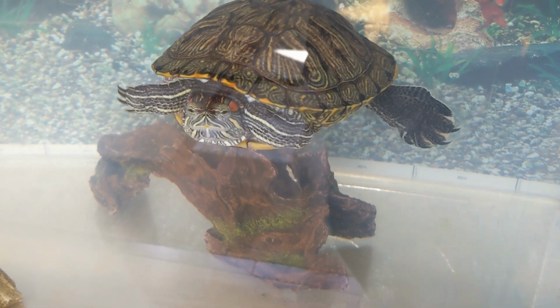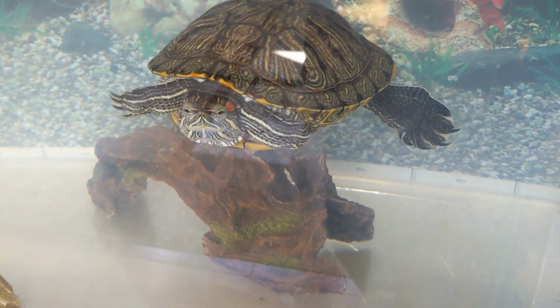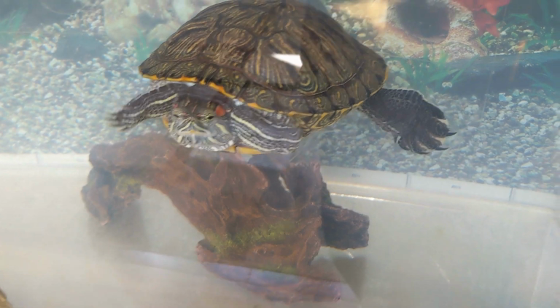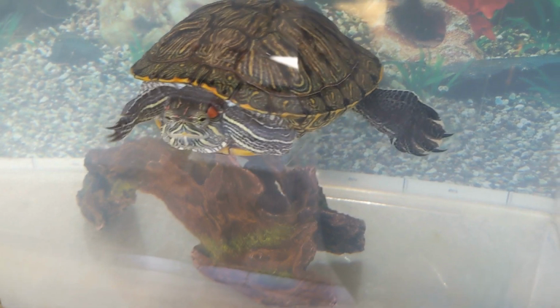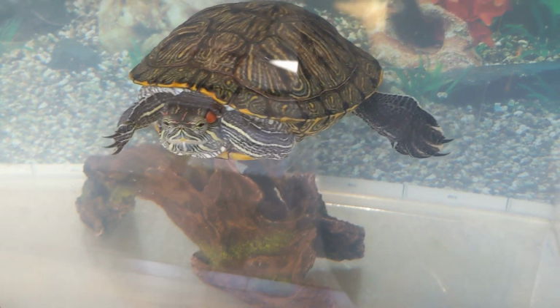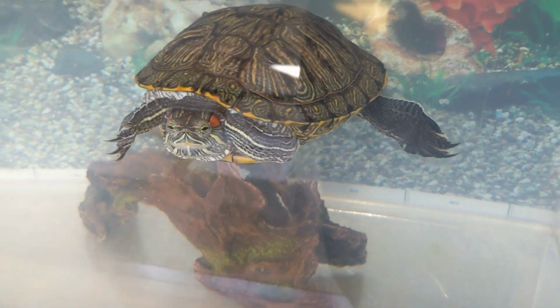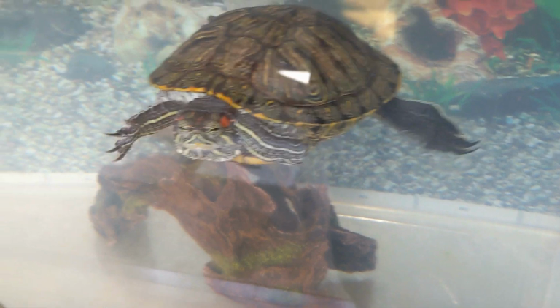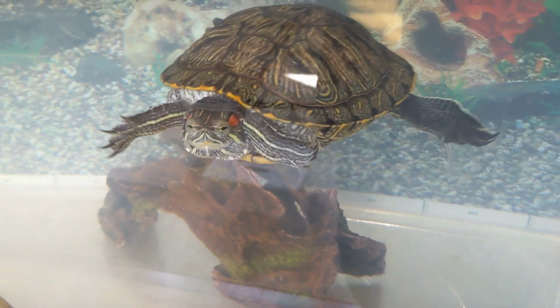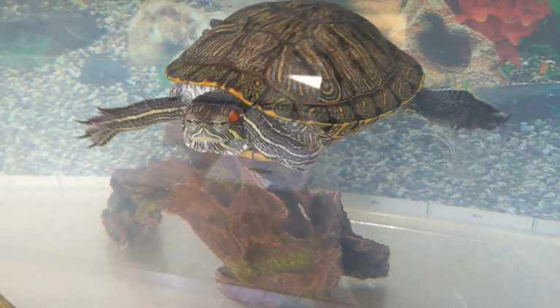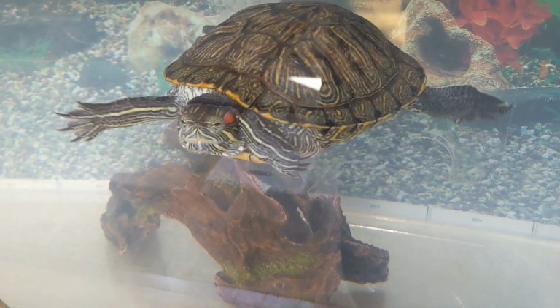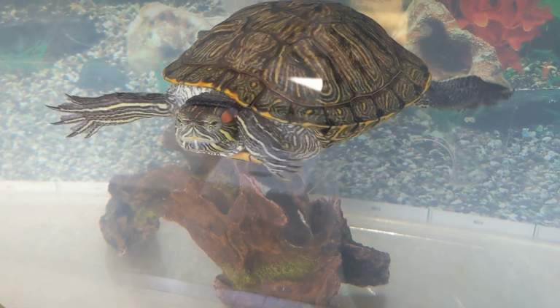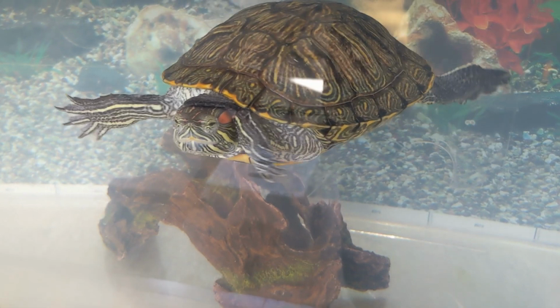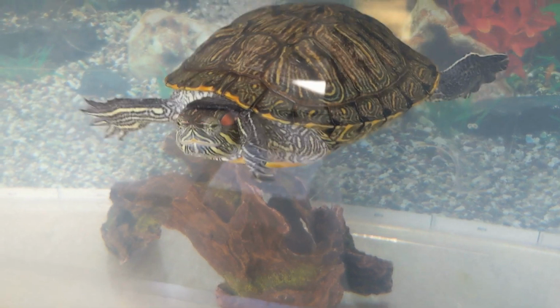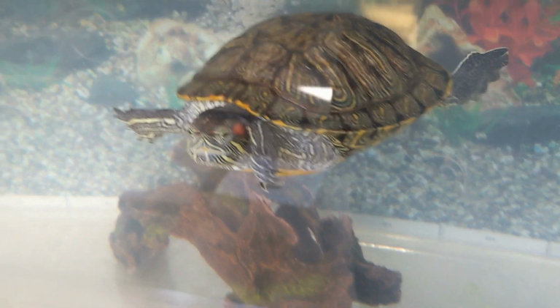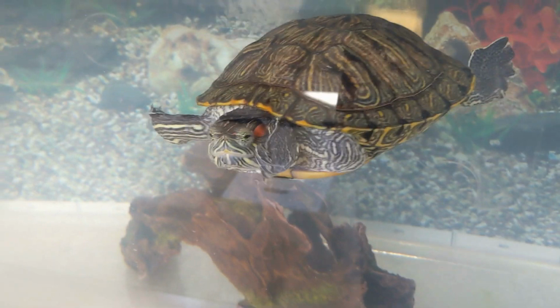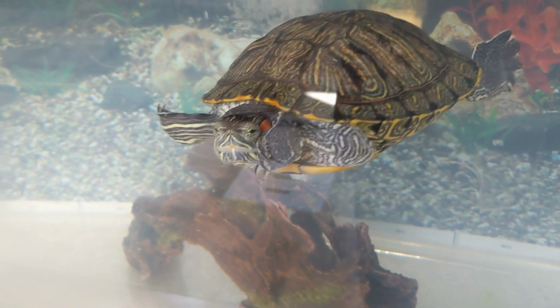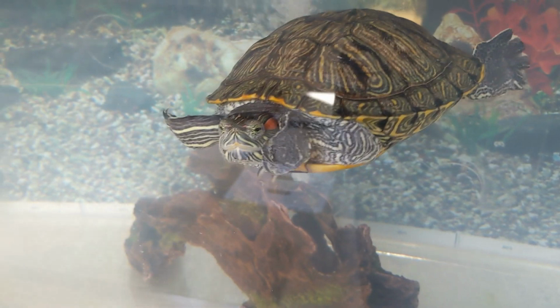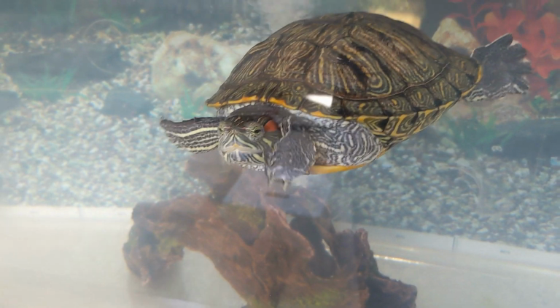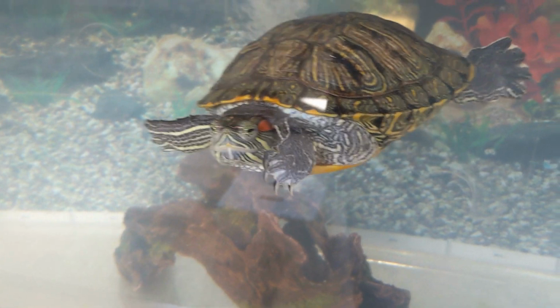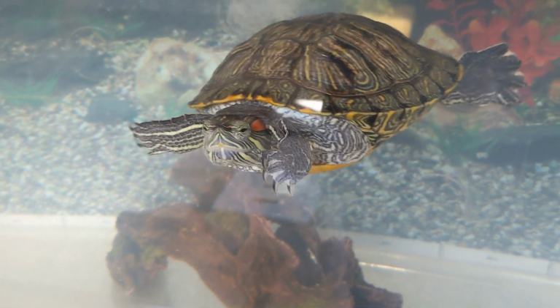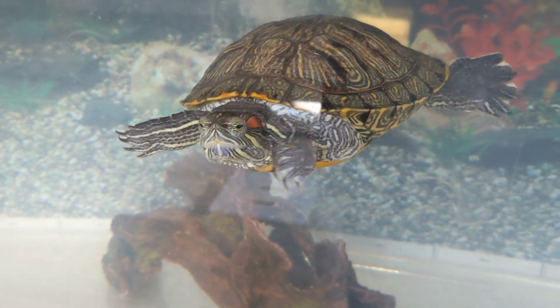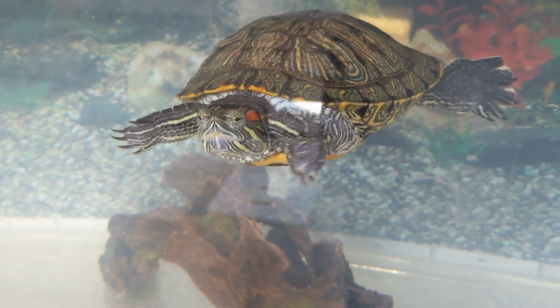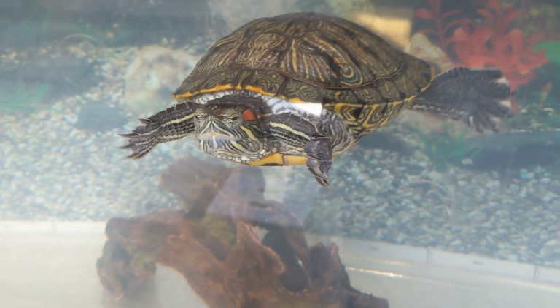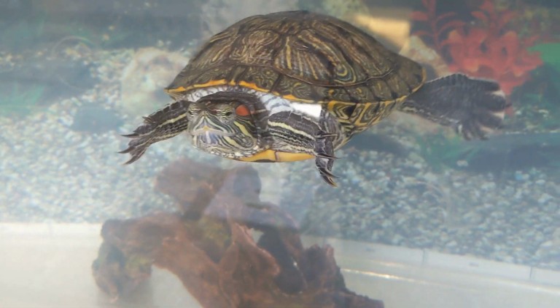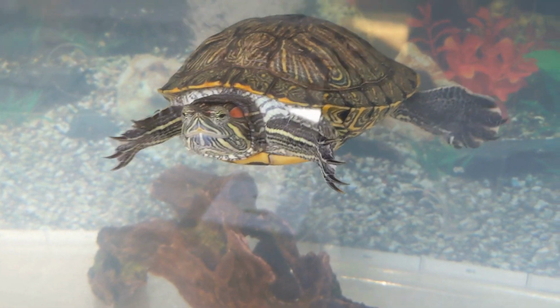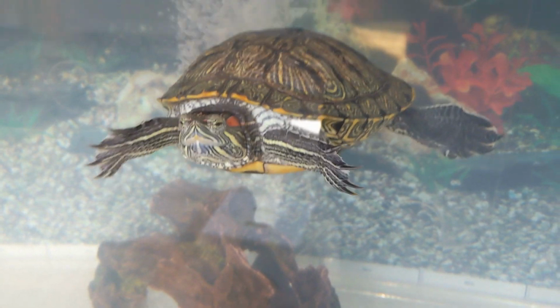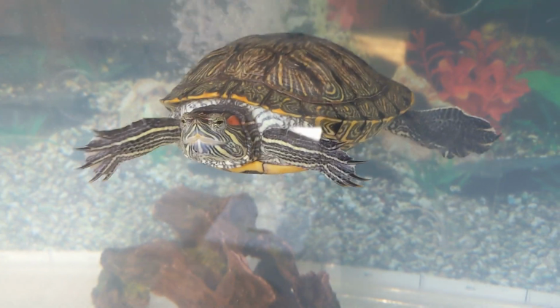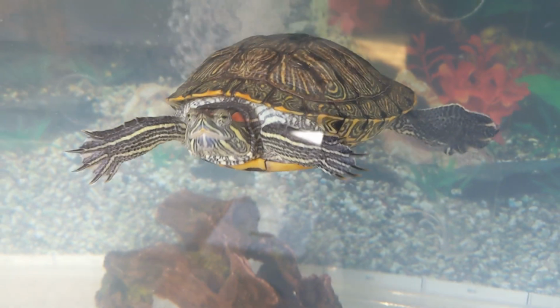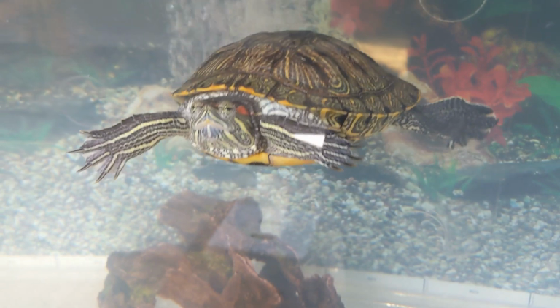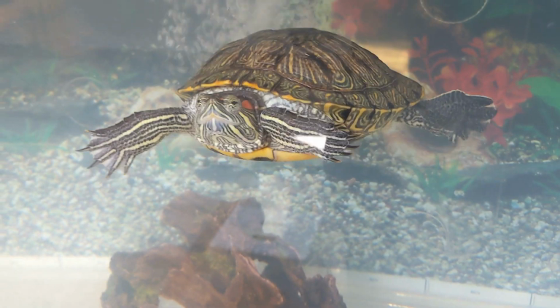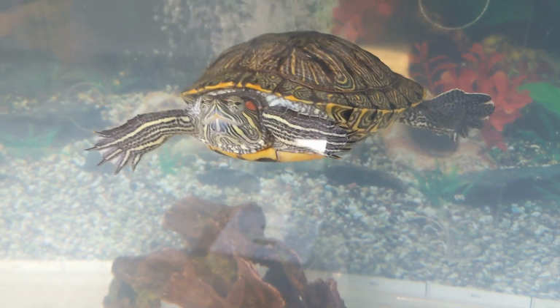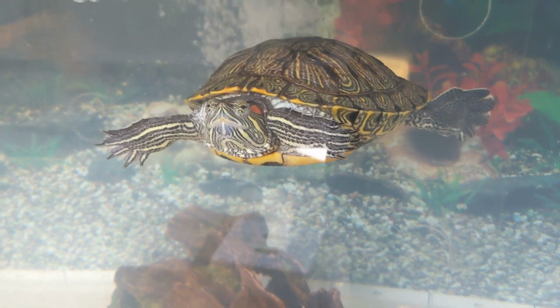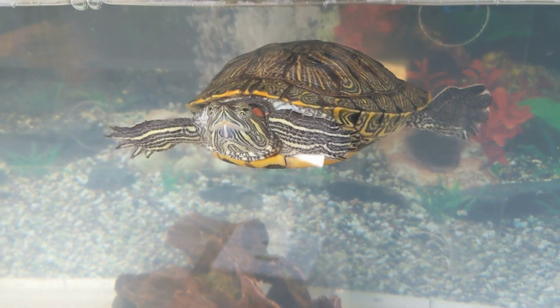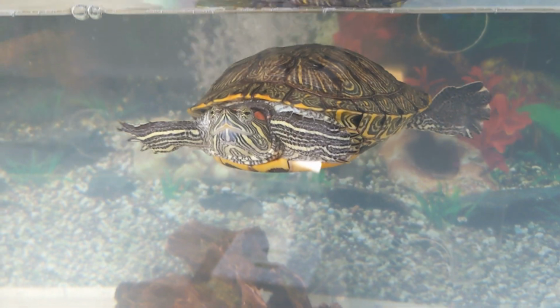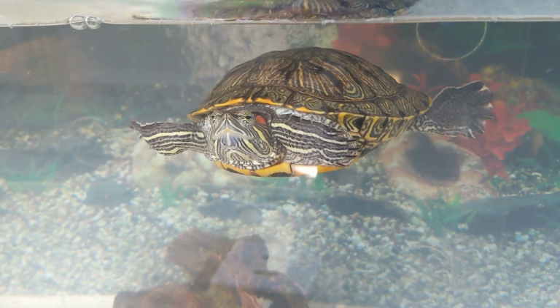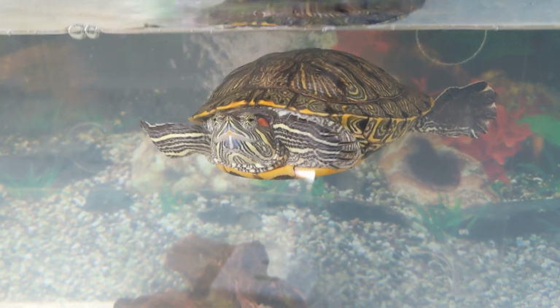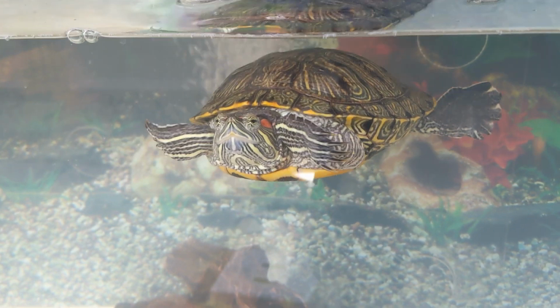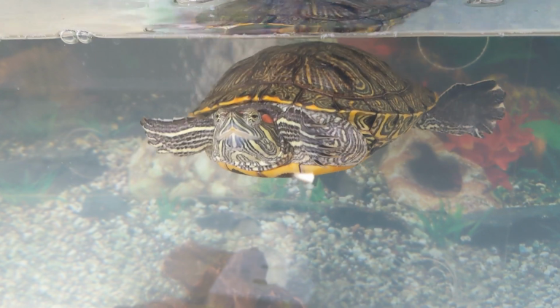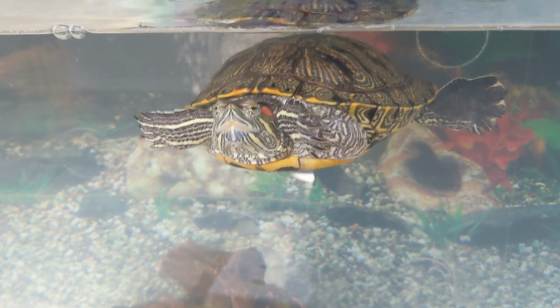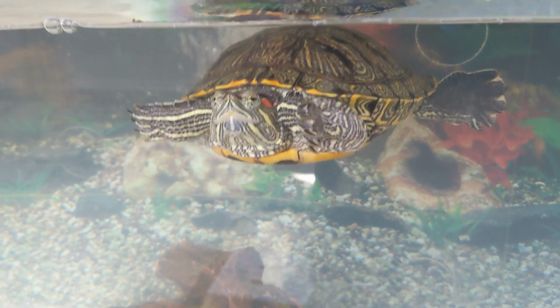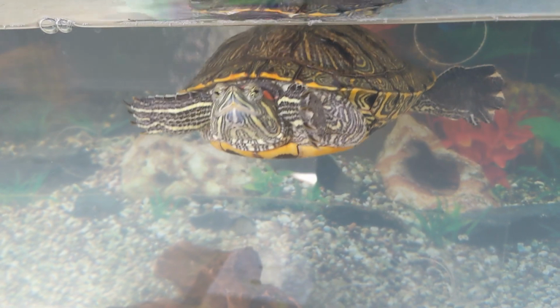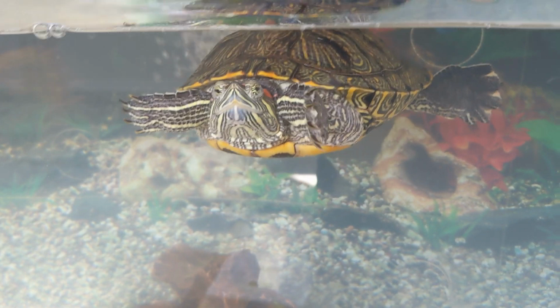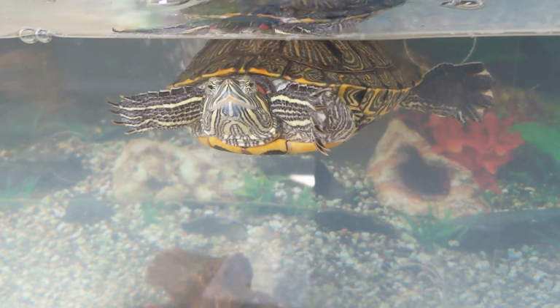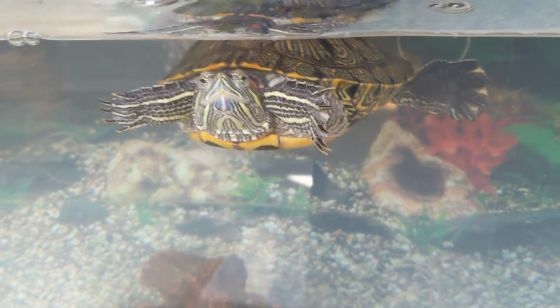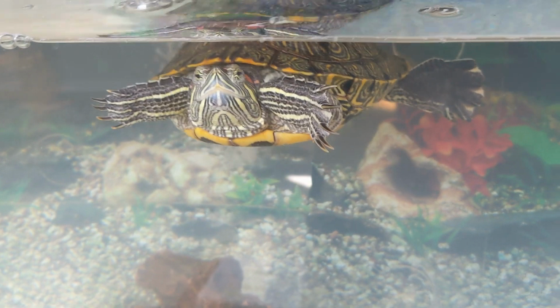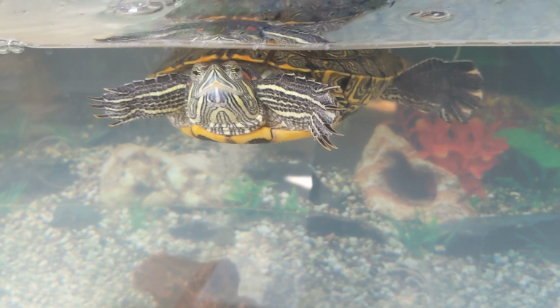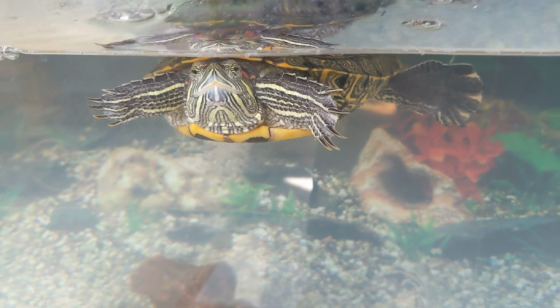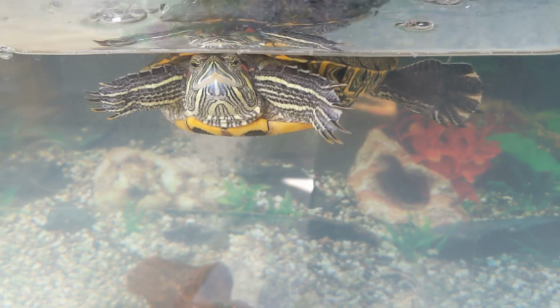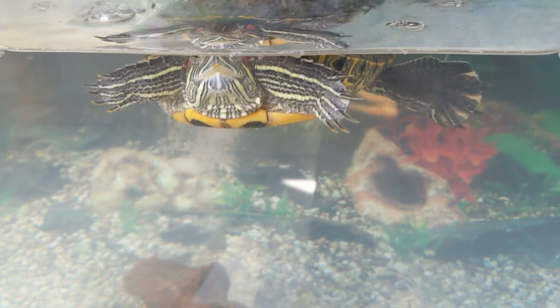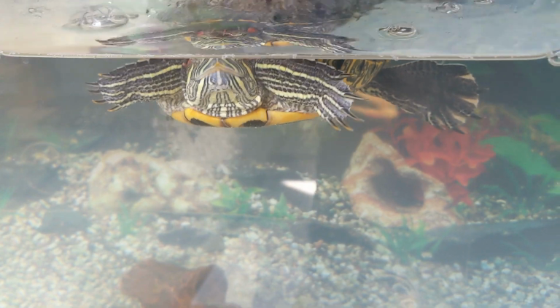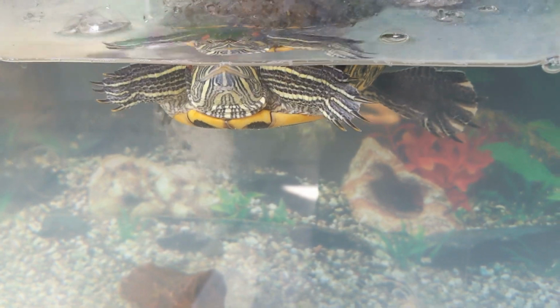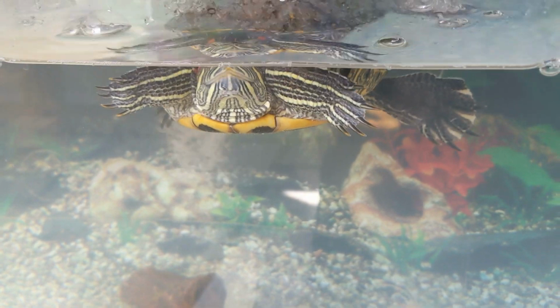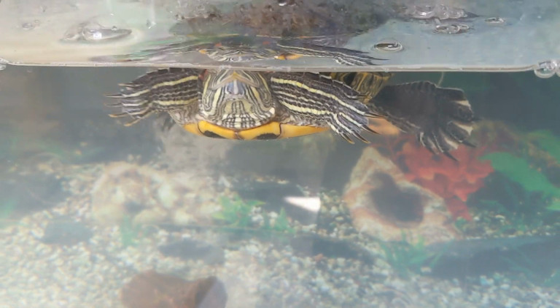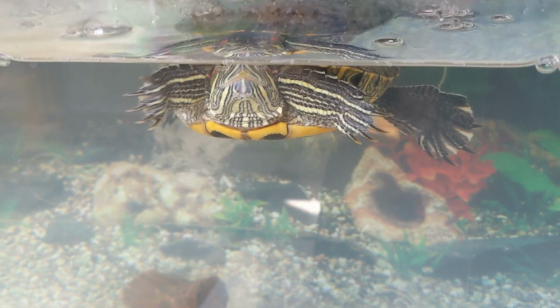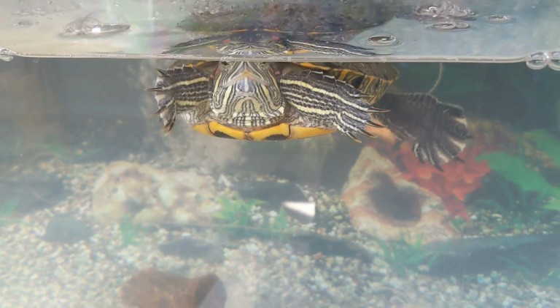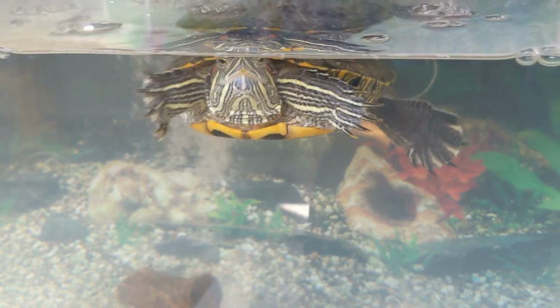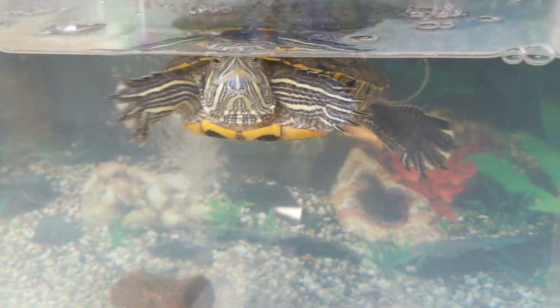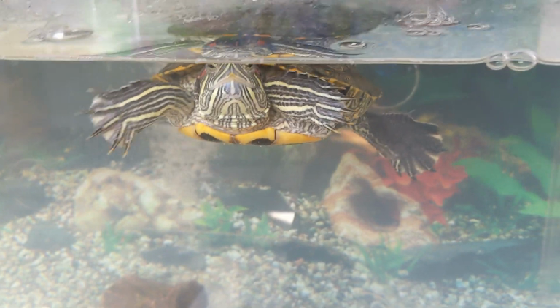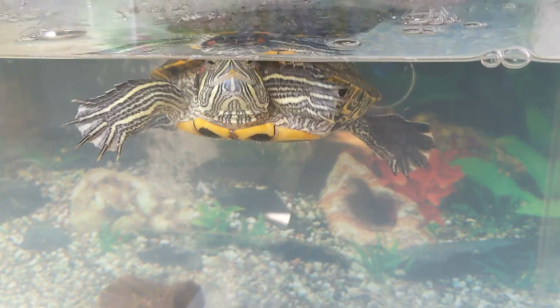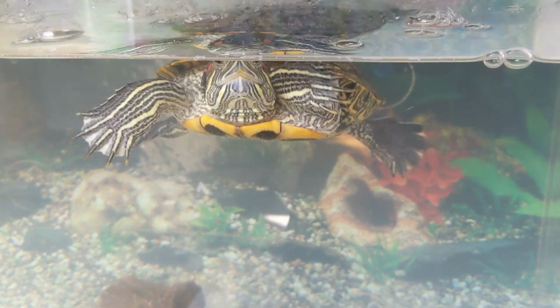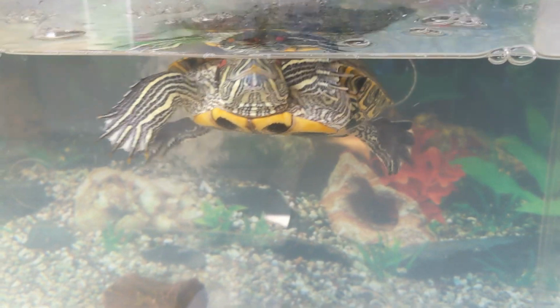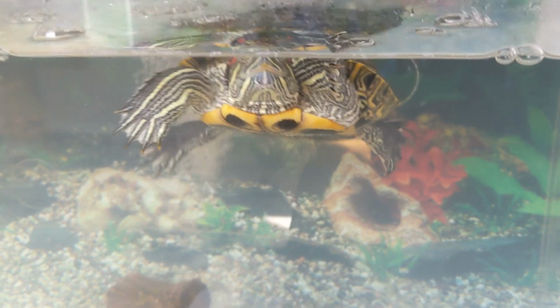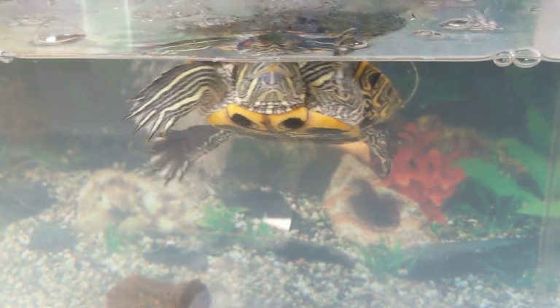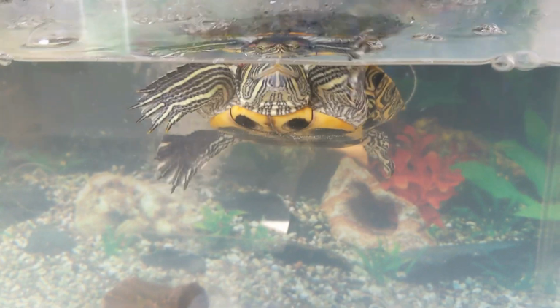Hey everyone, welcome back to my channel, and today I'll be showing you how to tell the difference between a male and female red-eared slider.